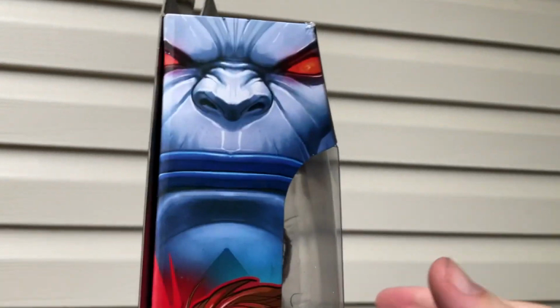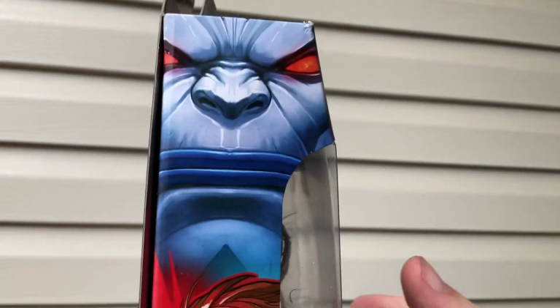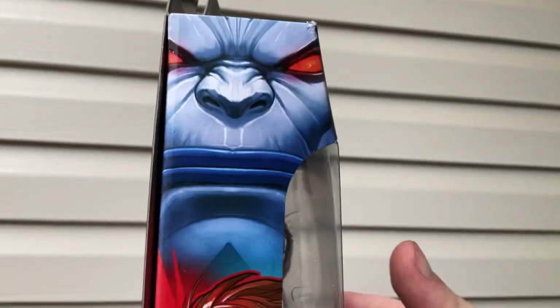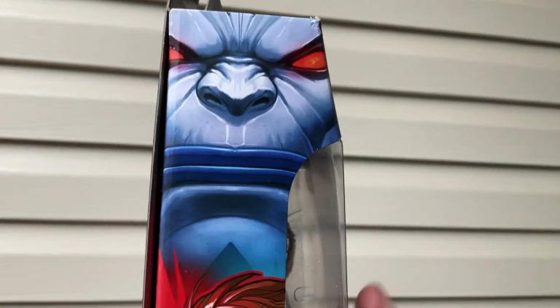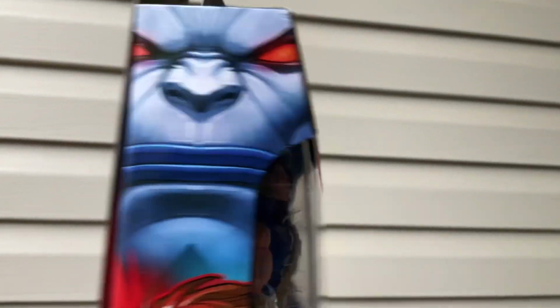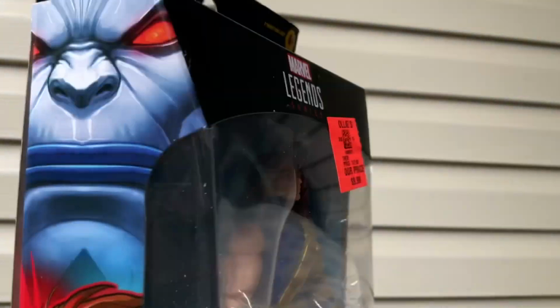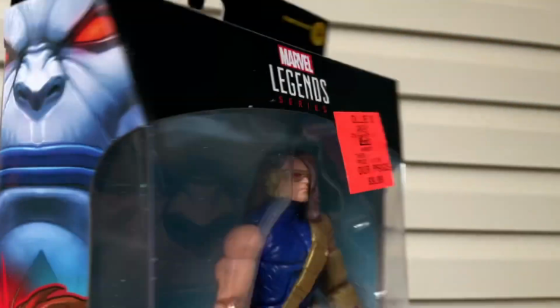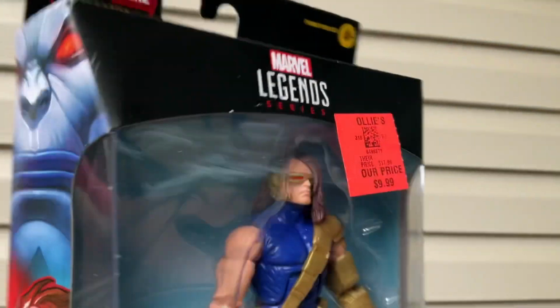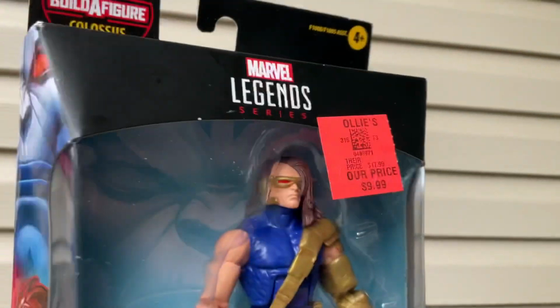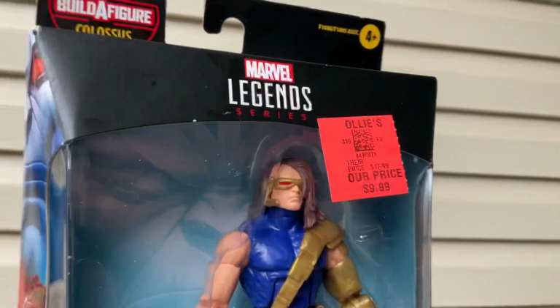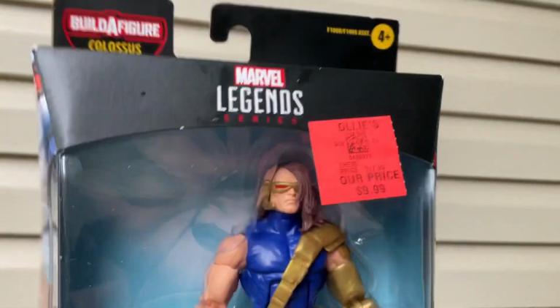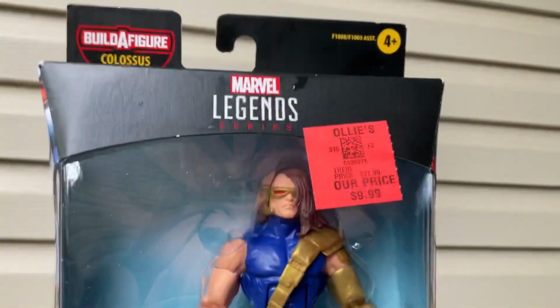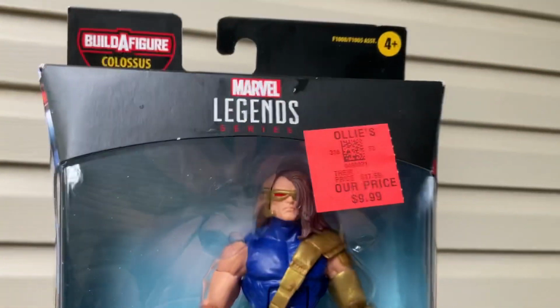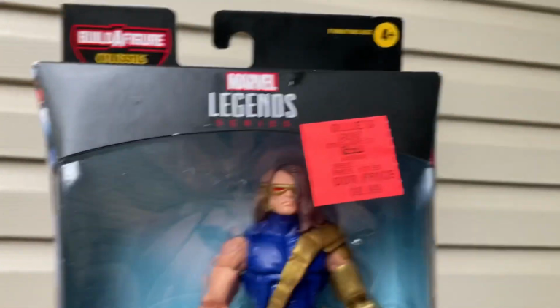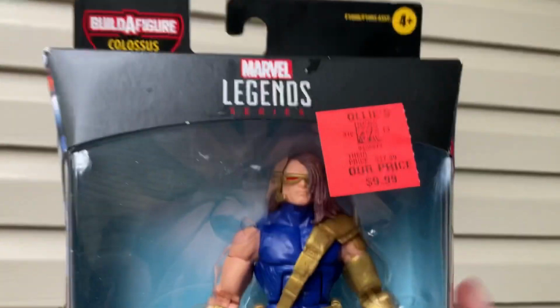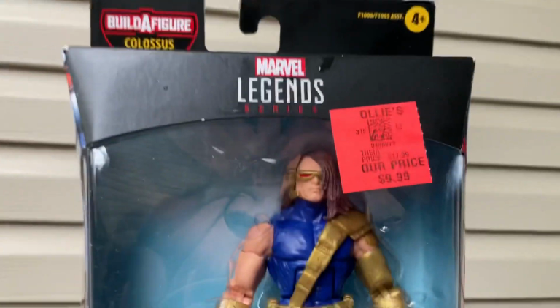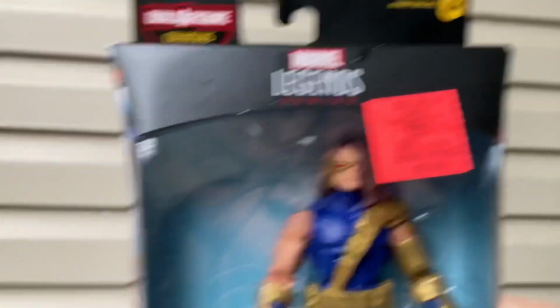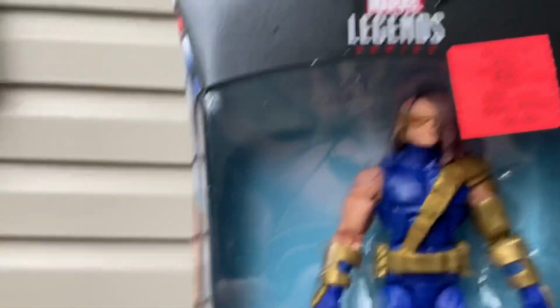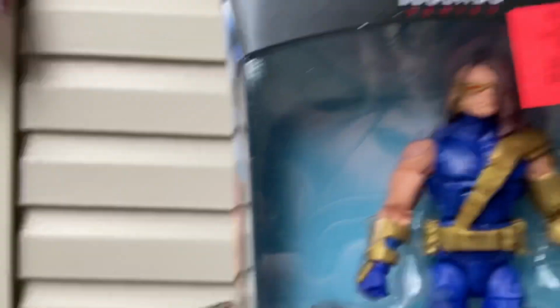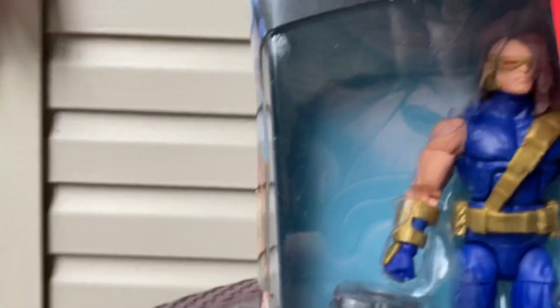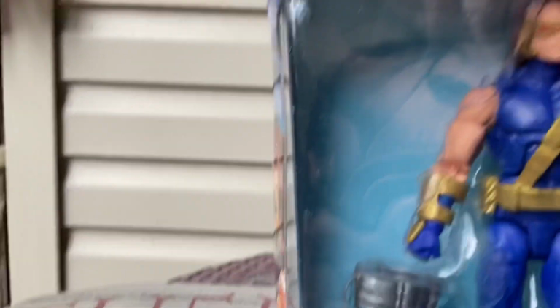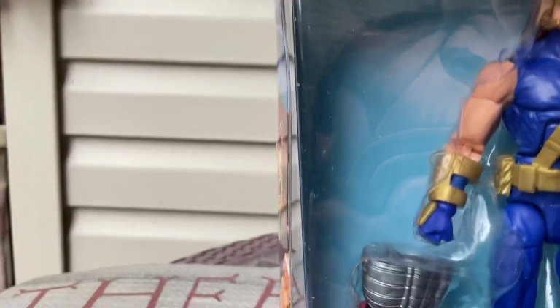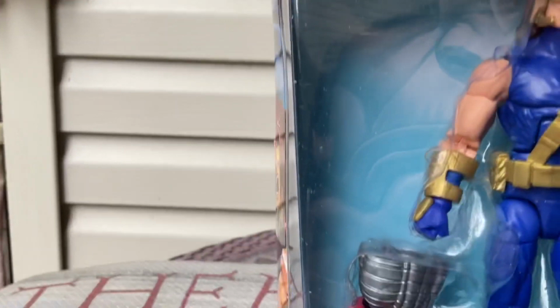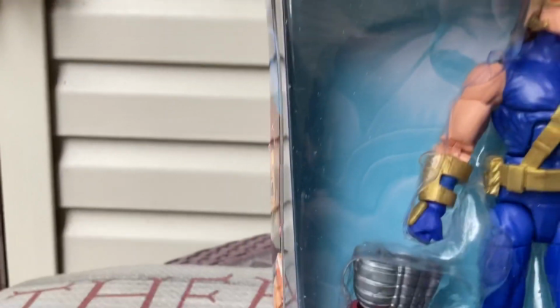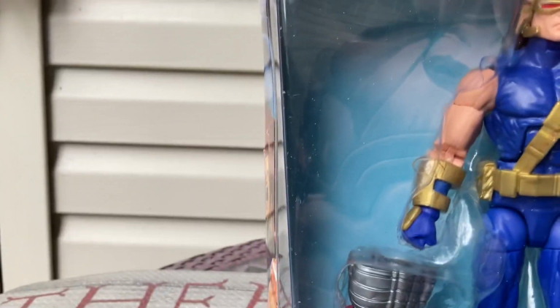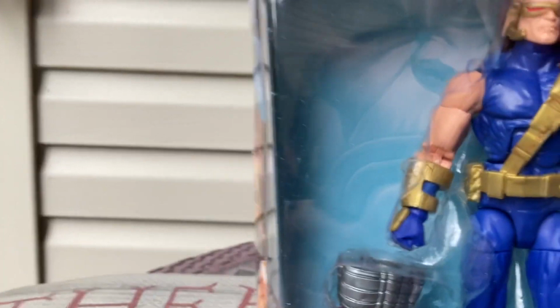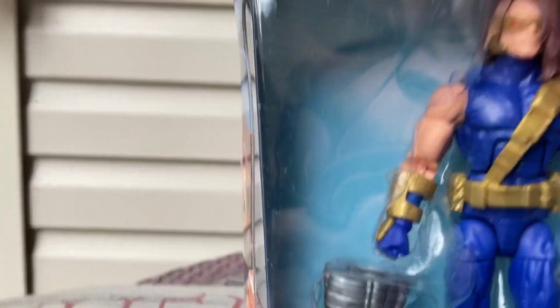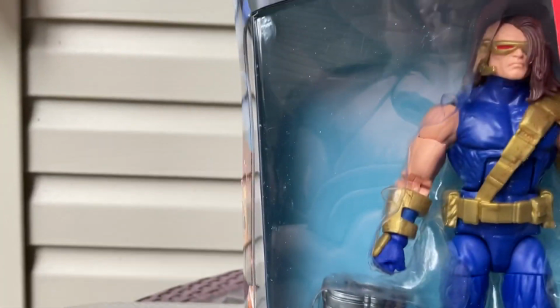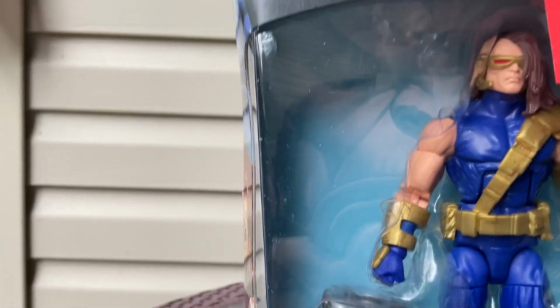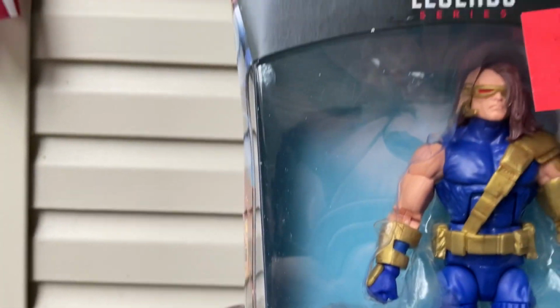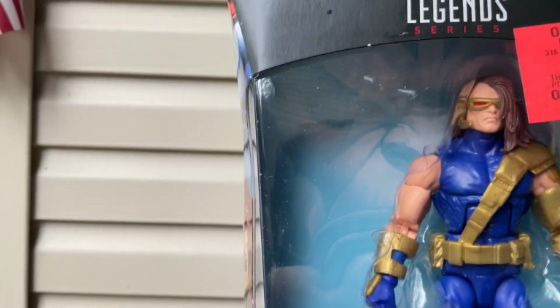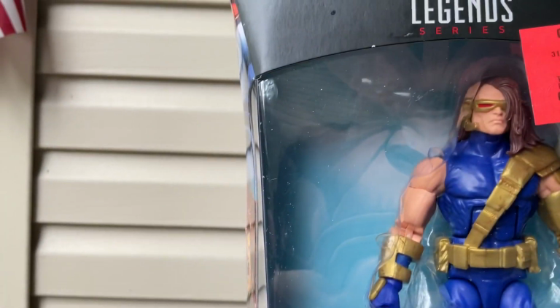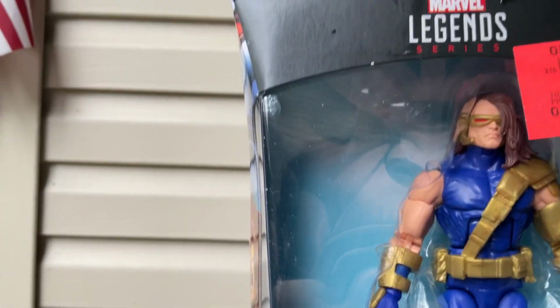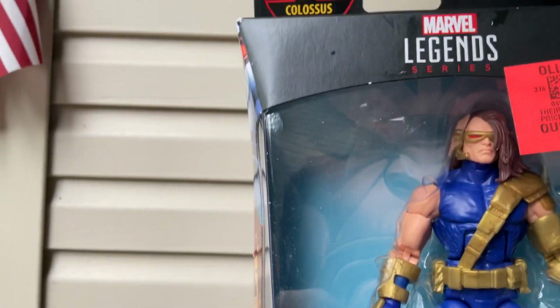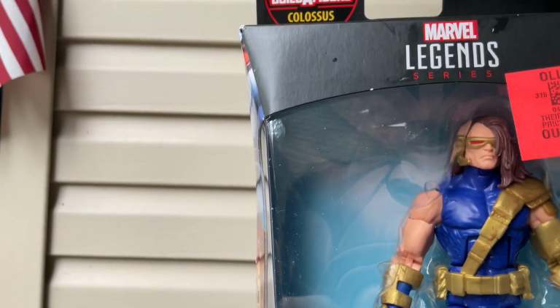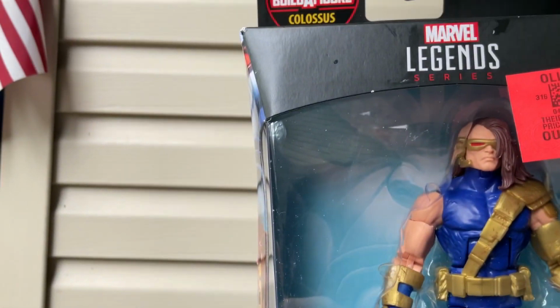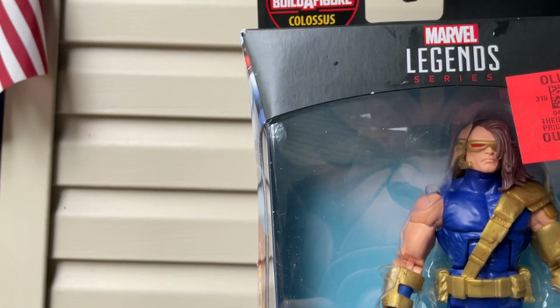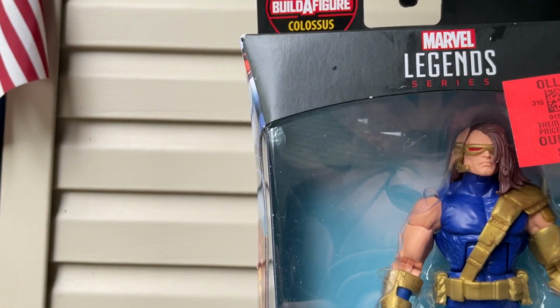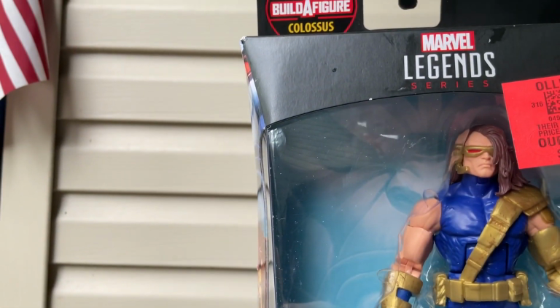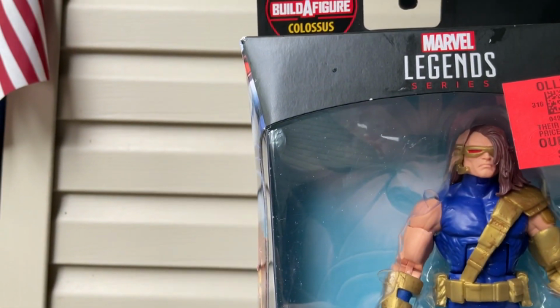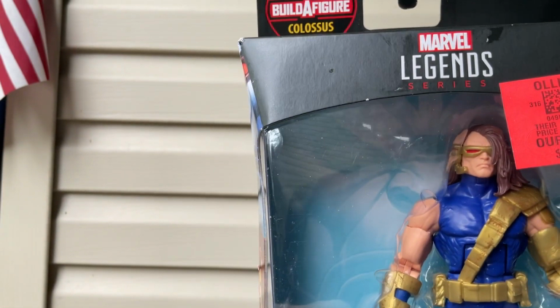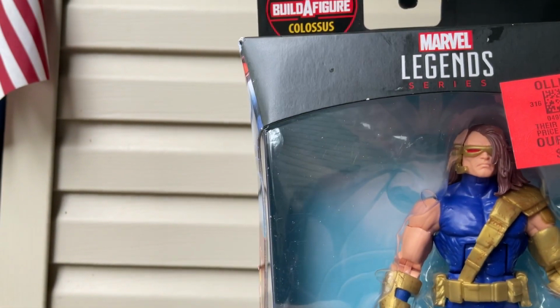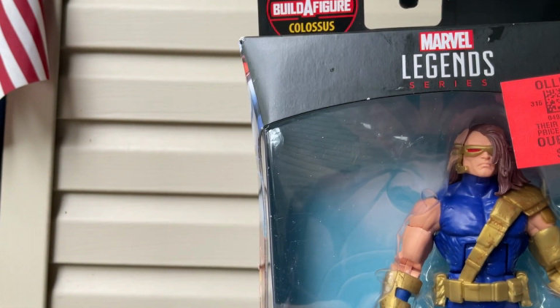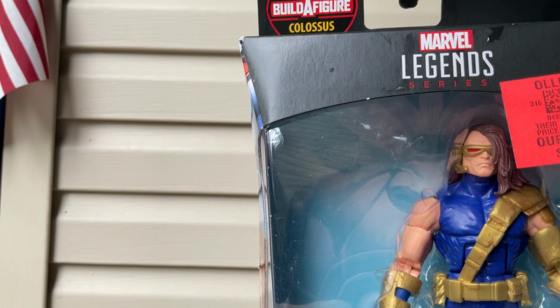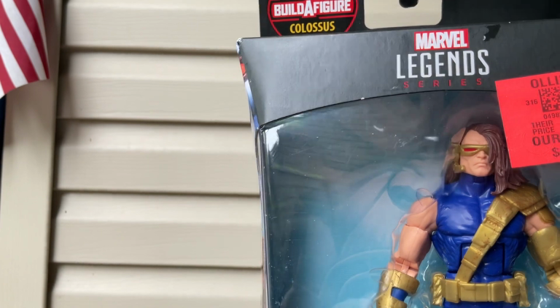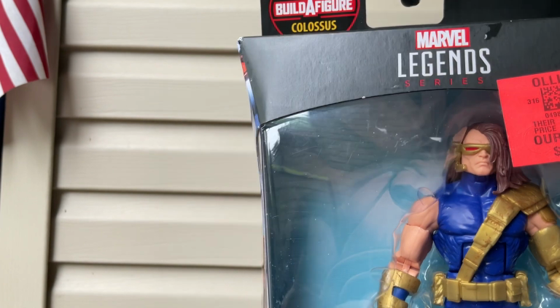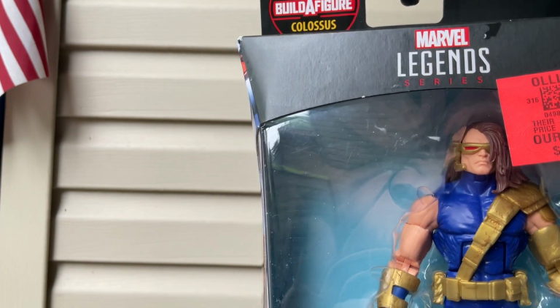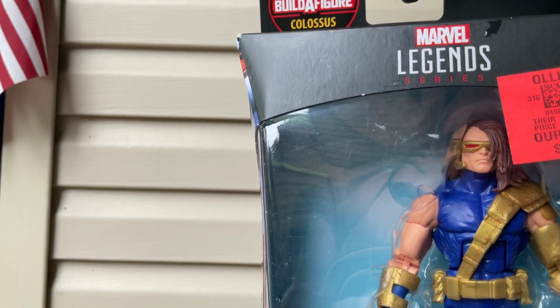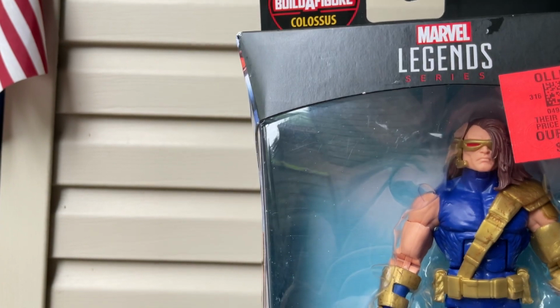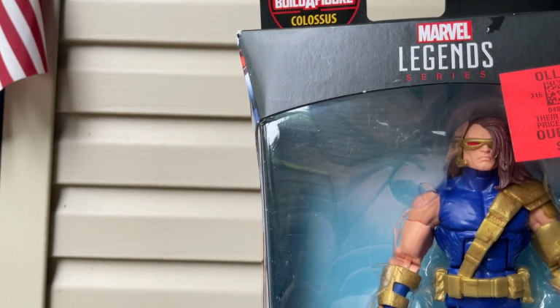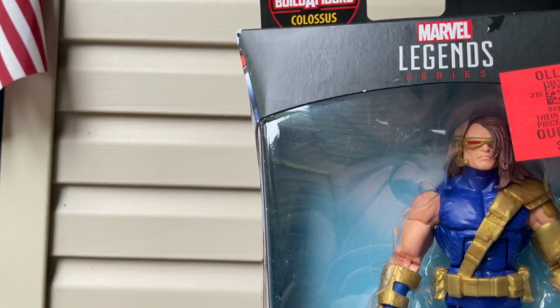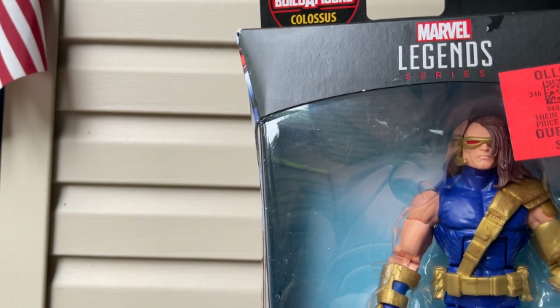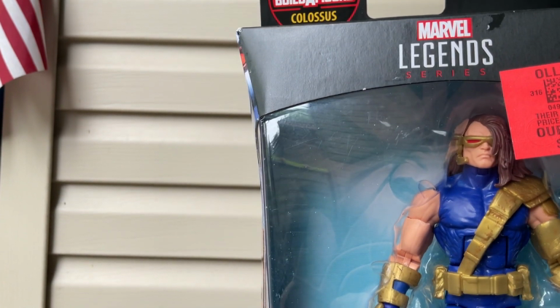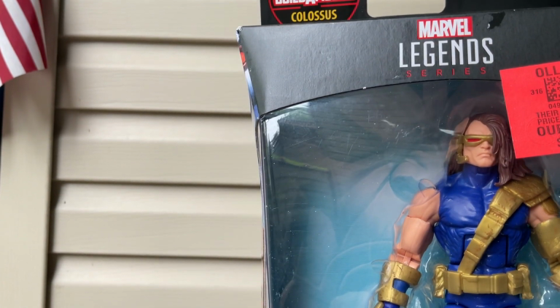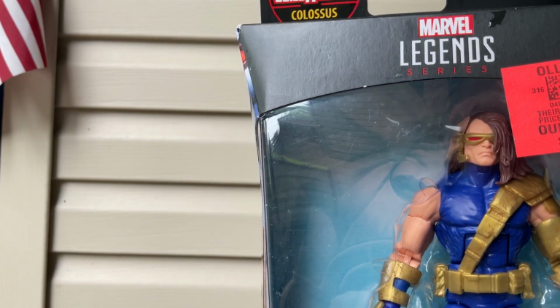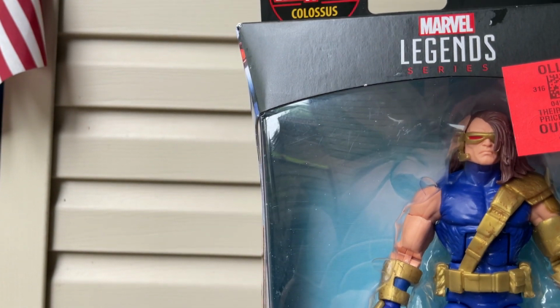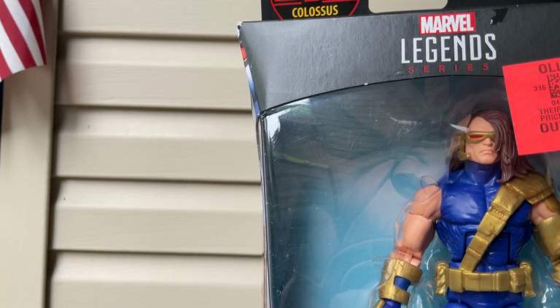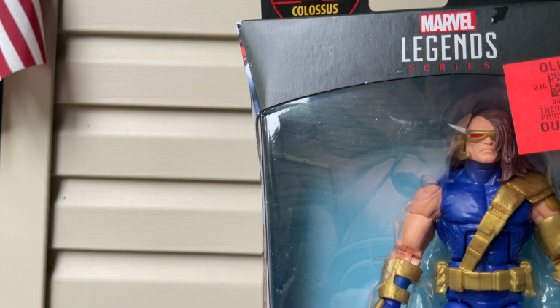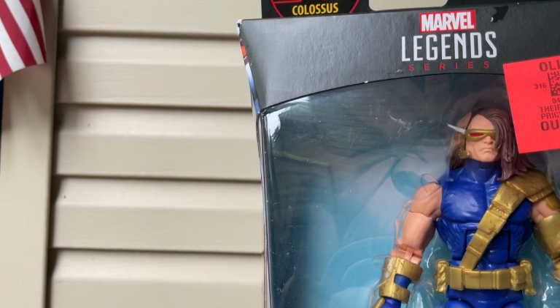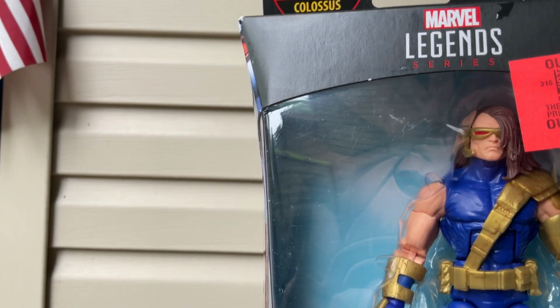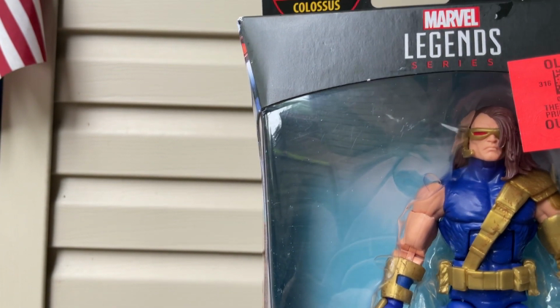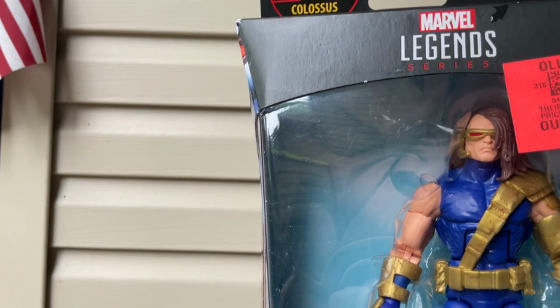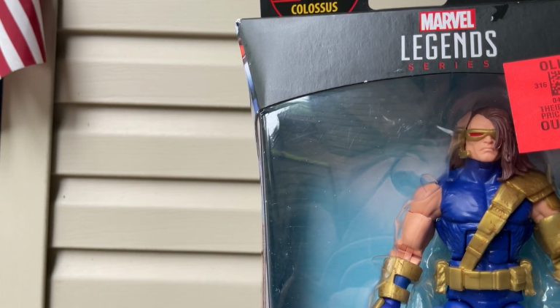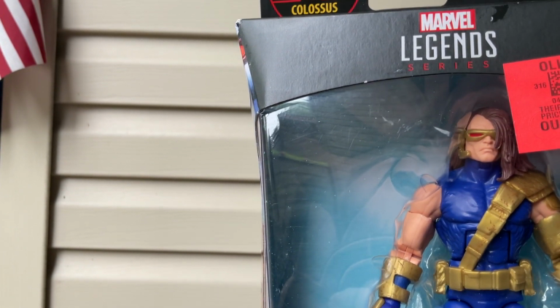We're going to unbox him for you here on camera. This is a pretty cool unbox for the camera here. Hope you guys enjoyed this video — it's kind of my second channel.